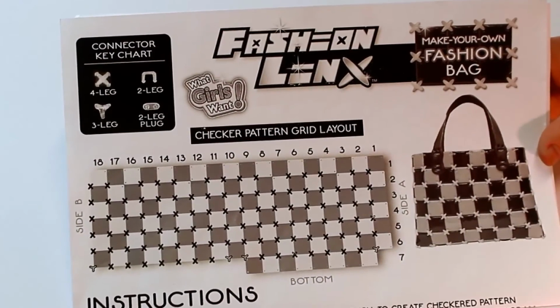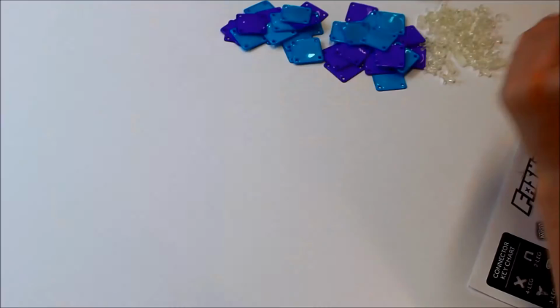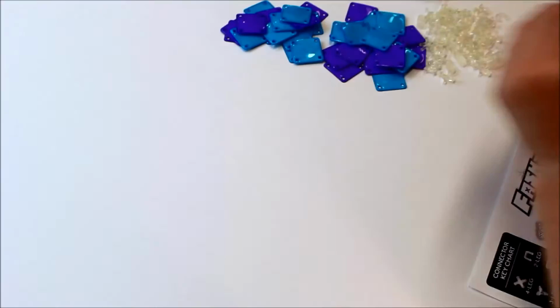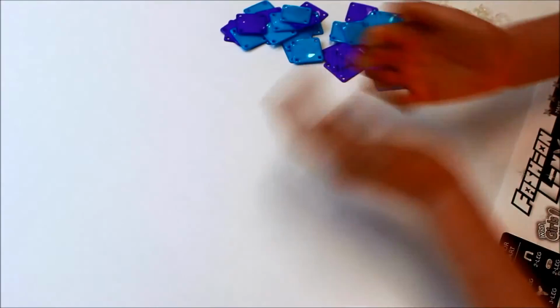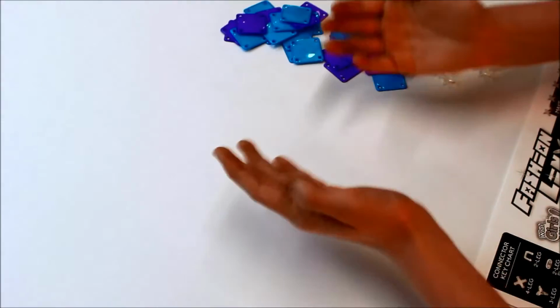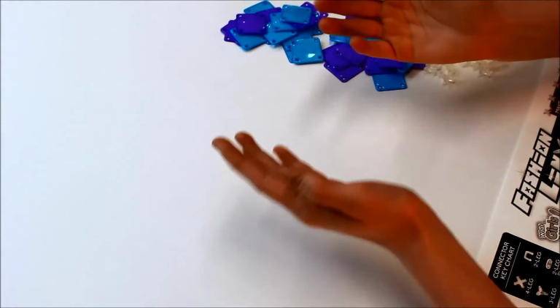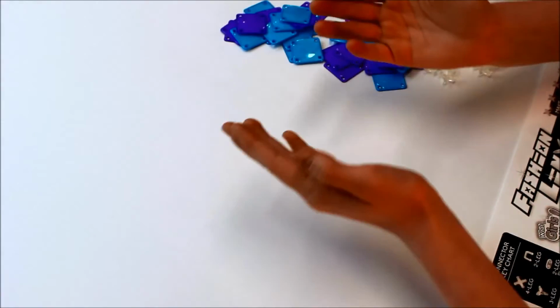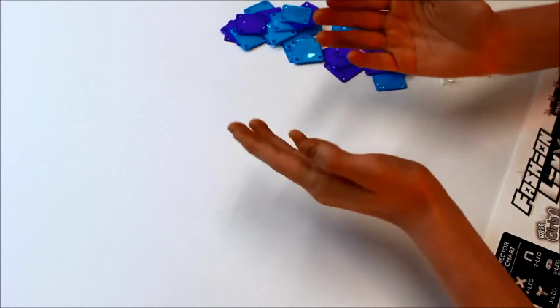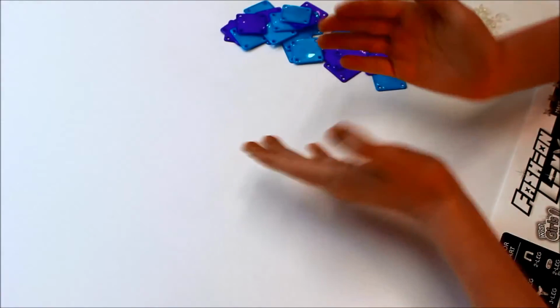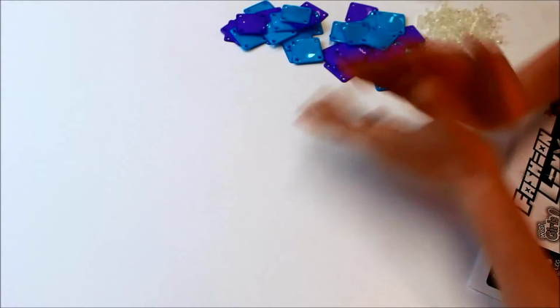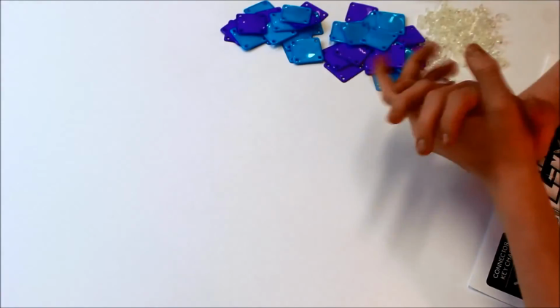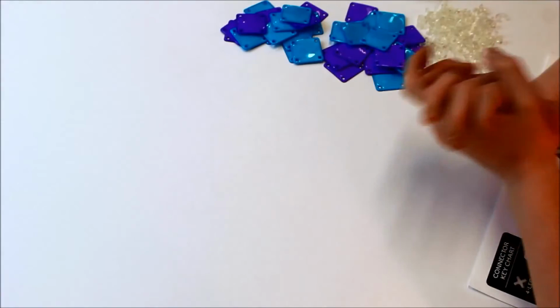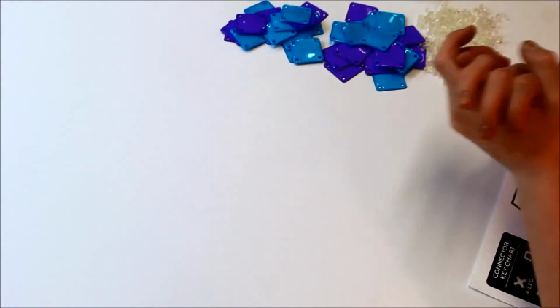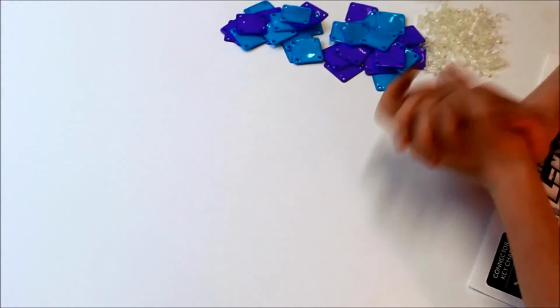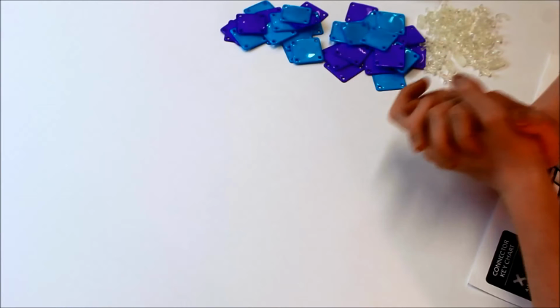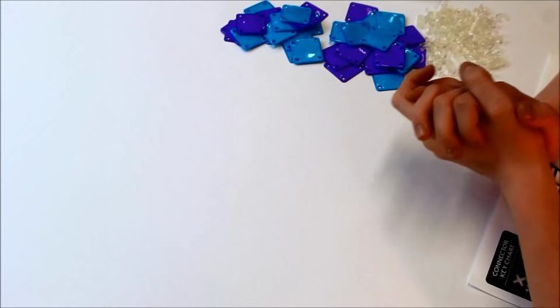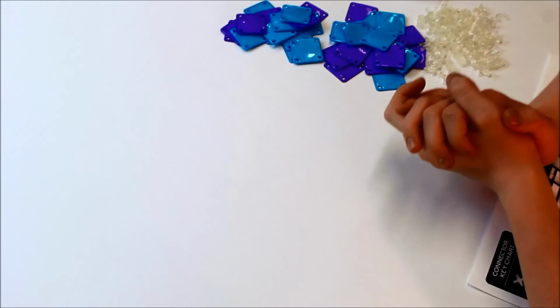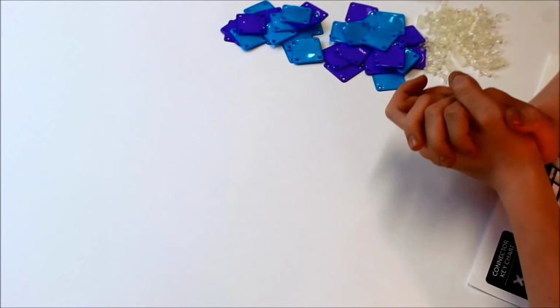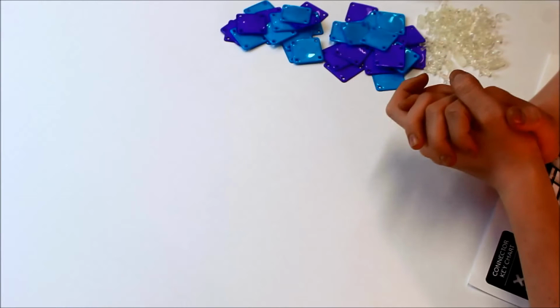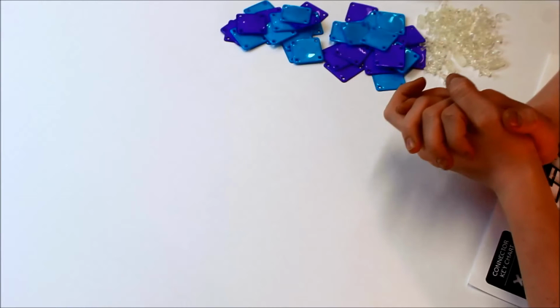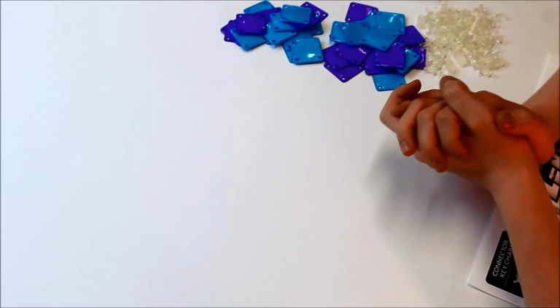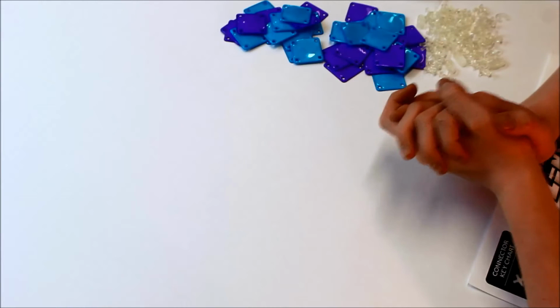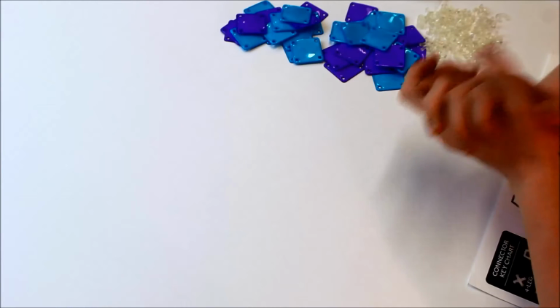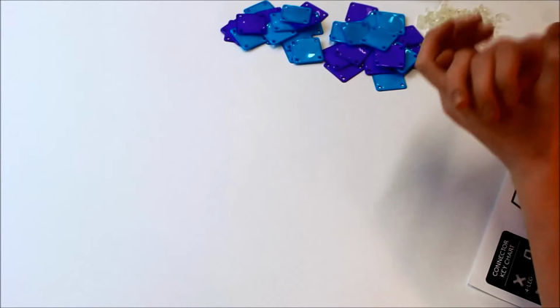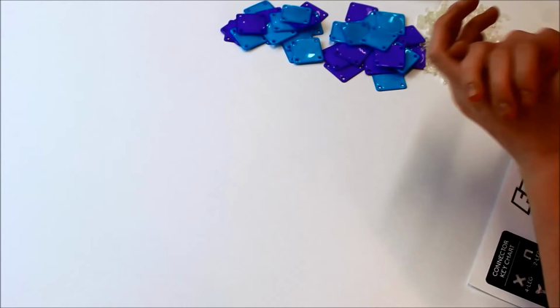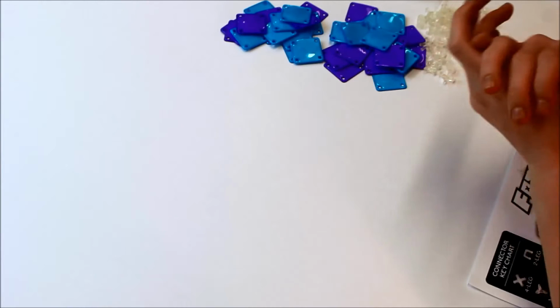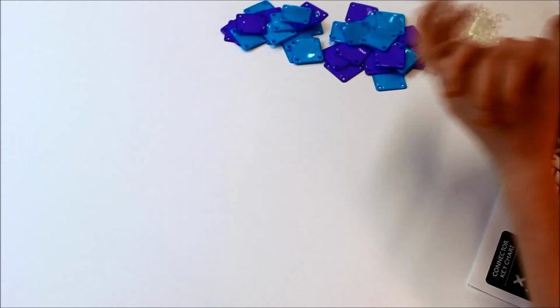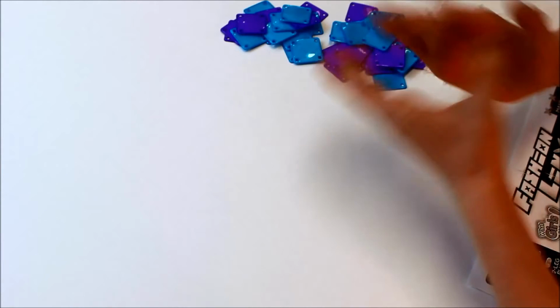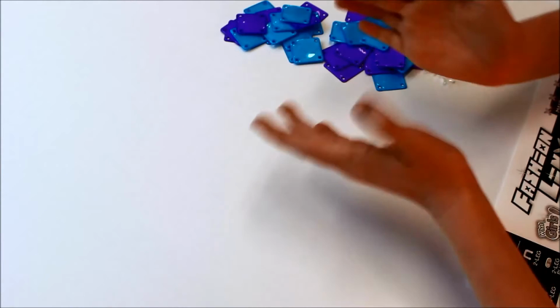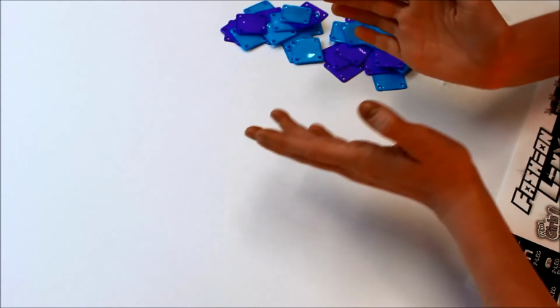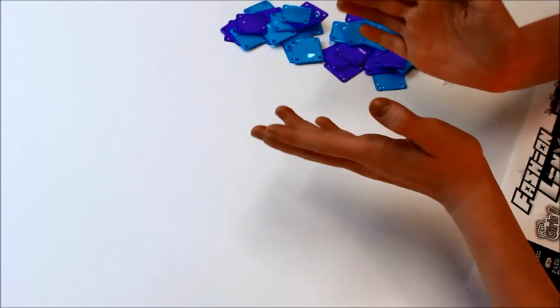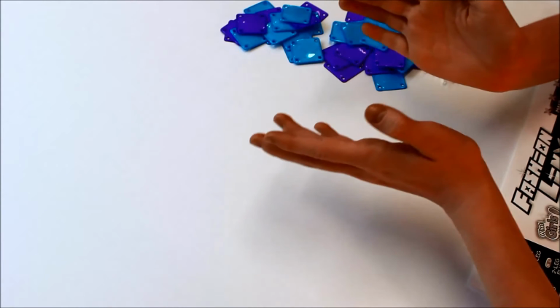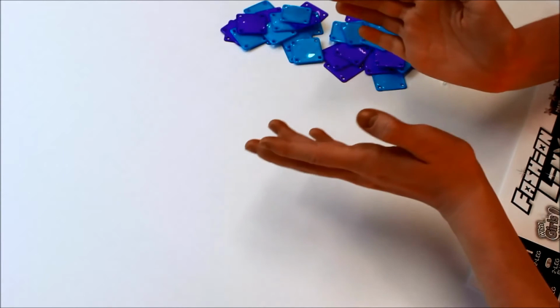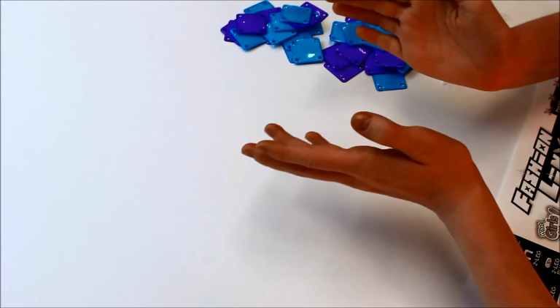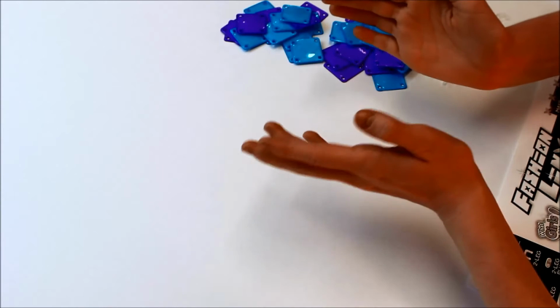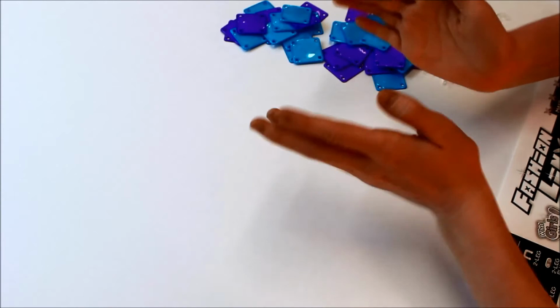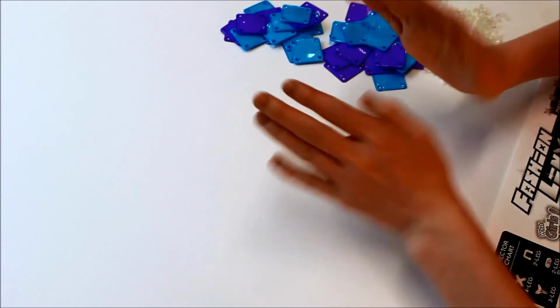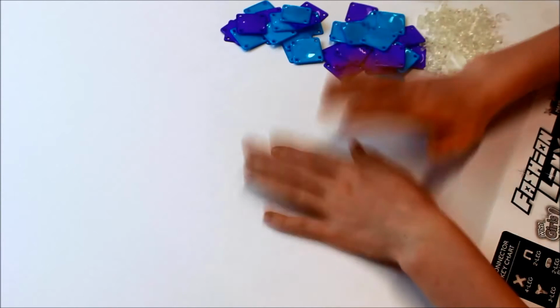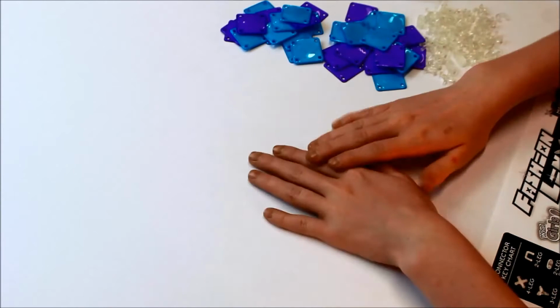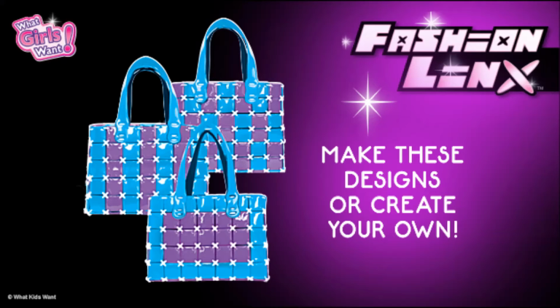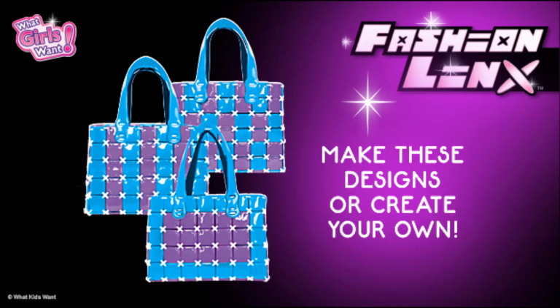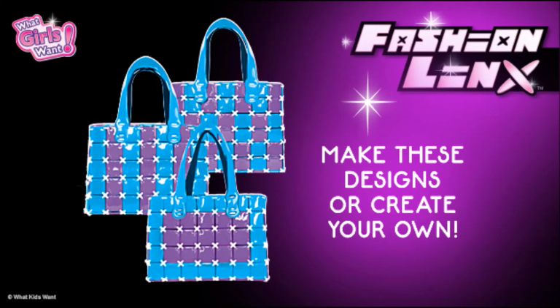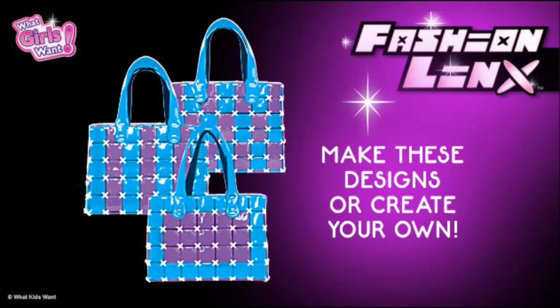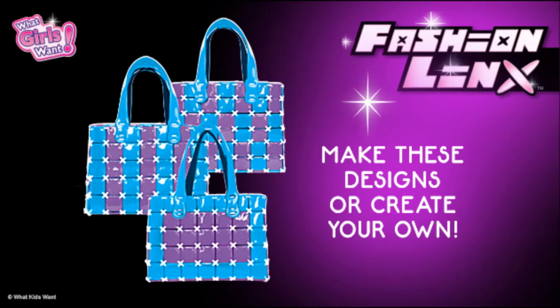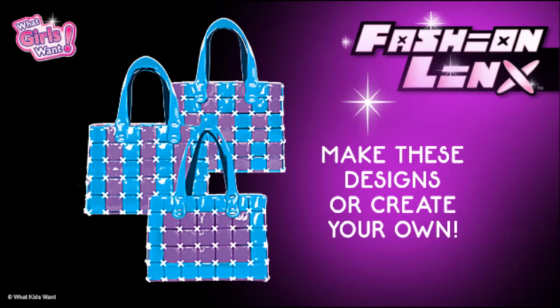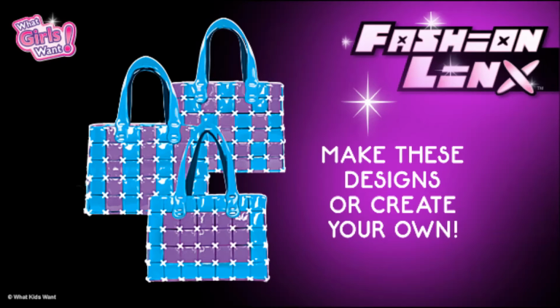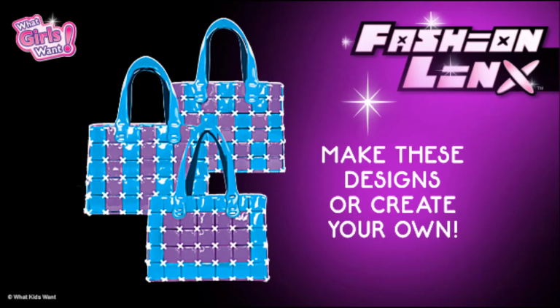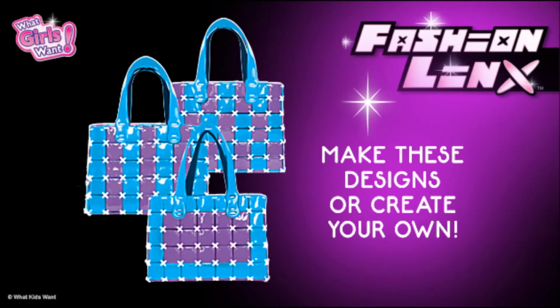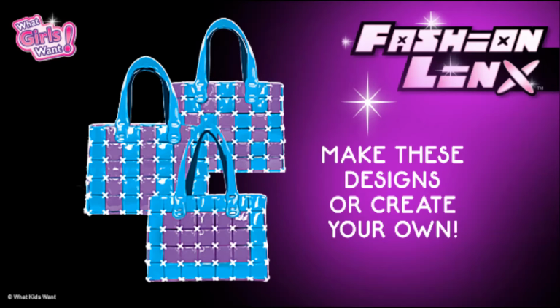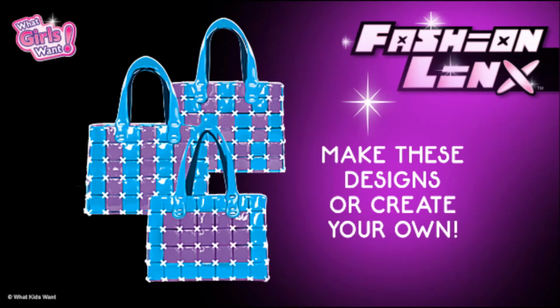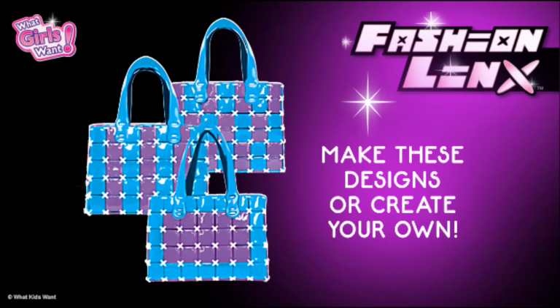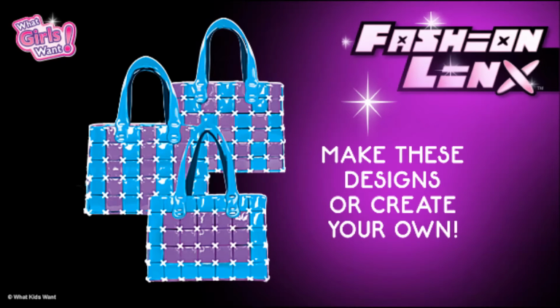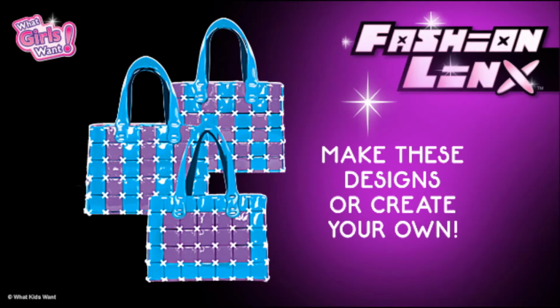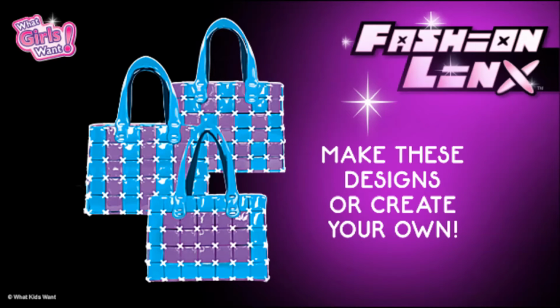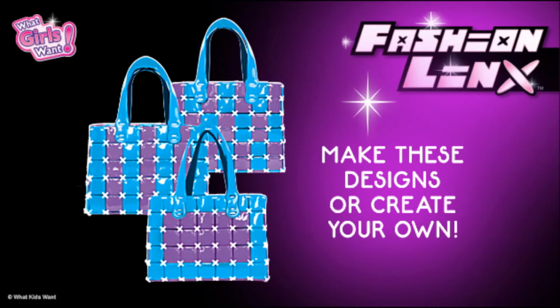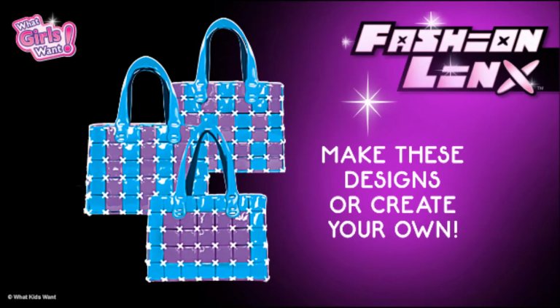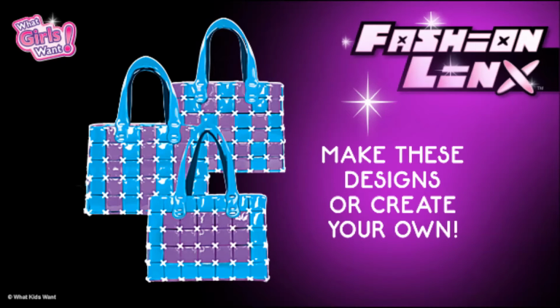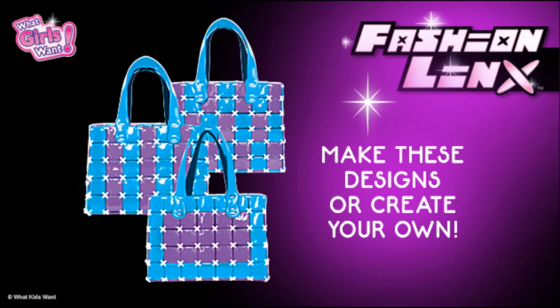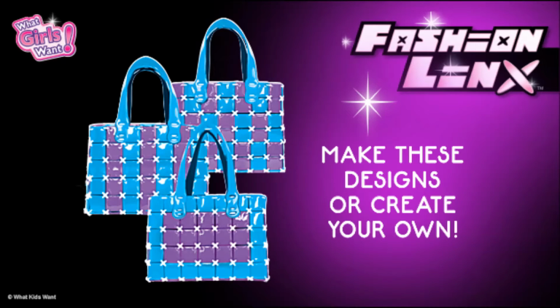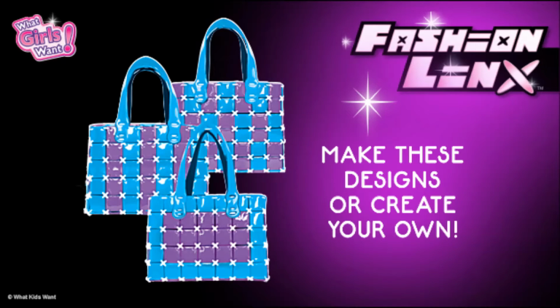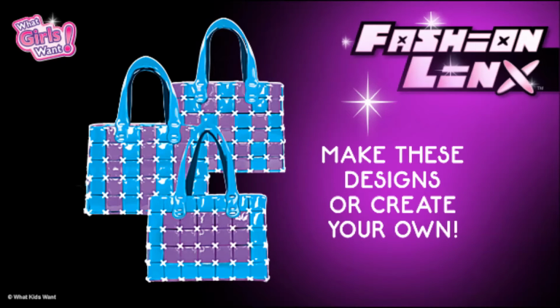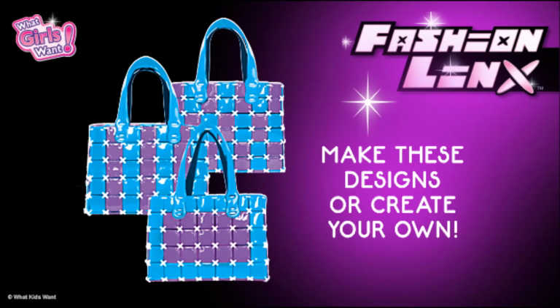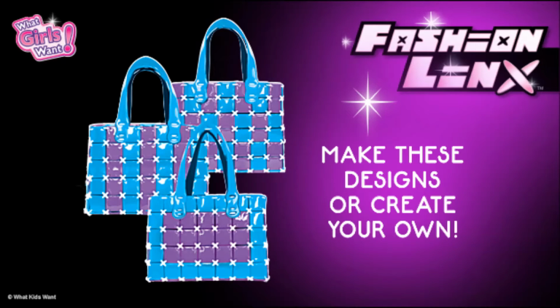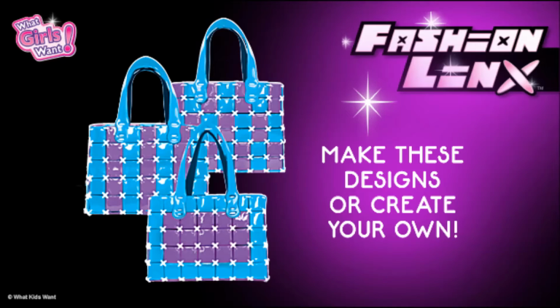Today, we are going to be doing the checkered pattern, but you can do whatever design you would like. Here are some of the designs you can create.